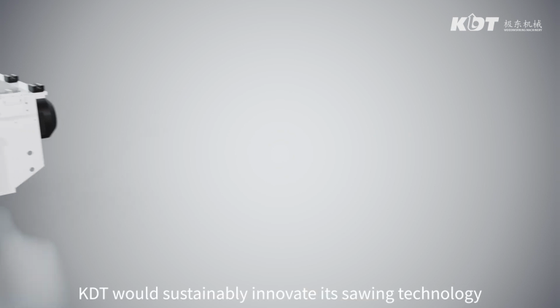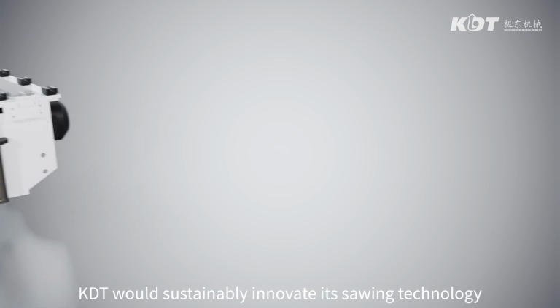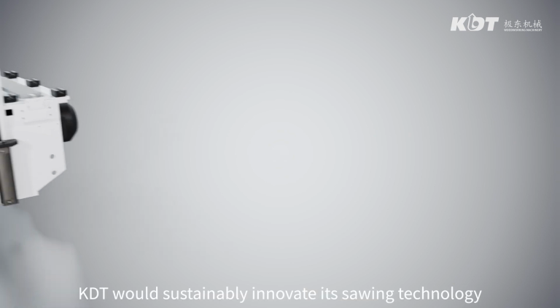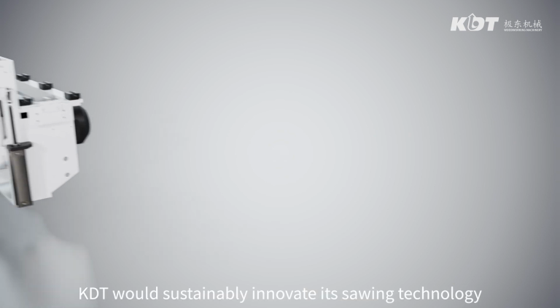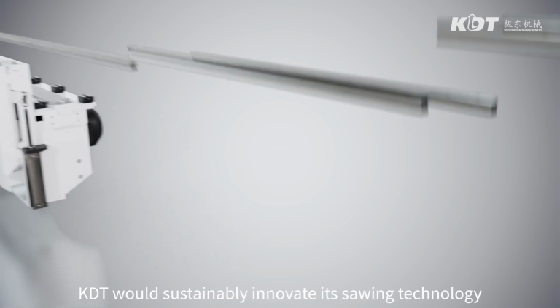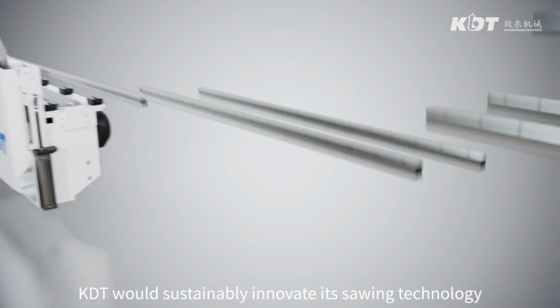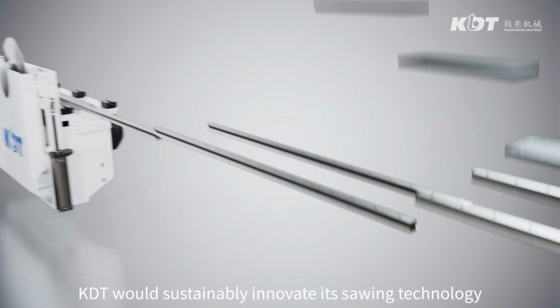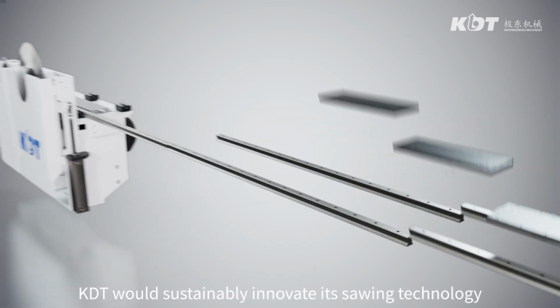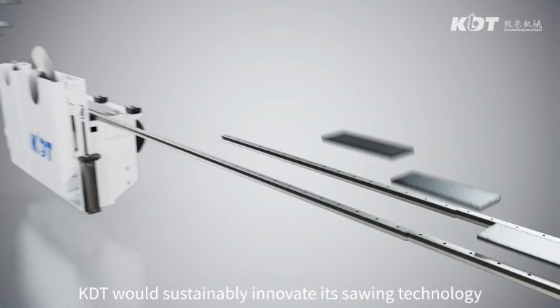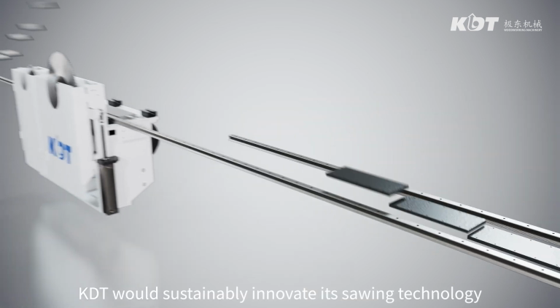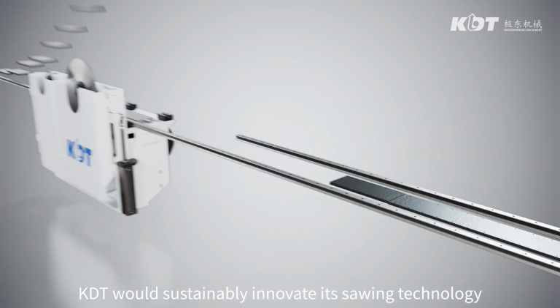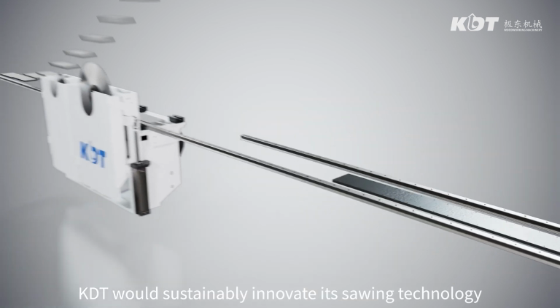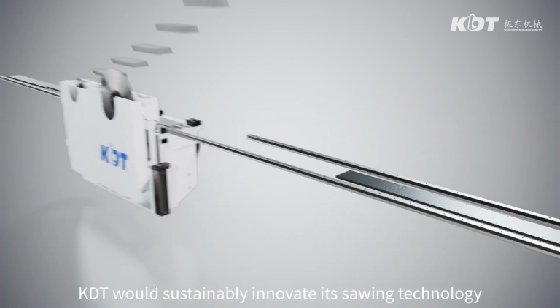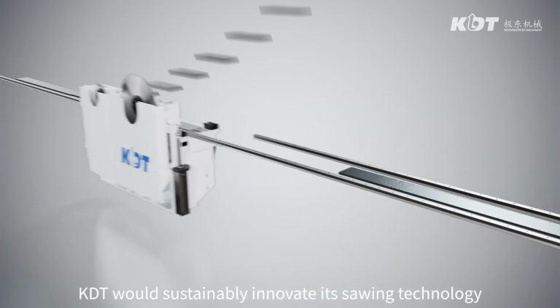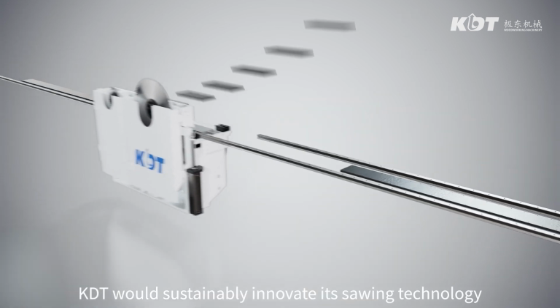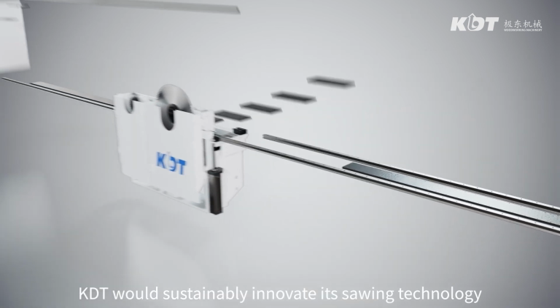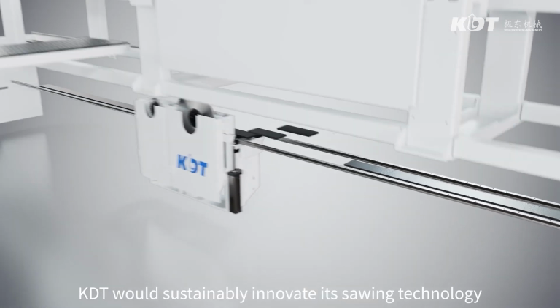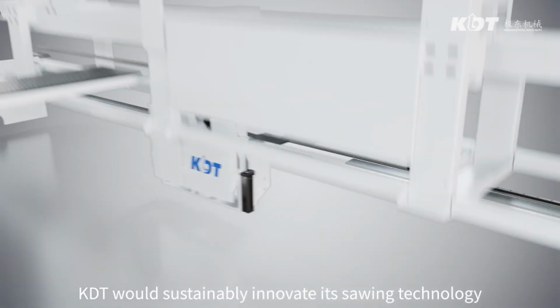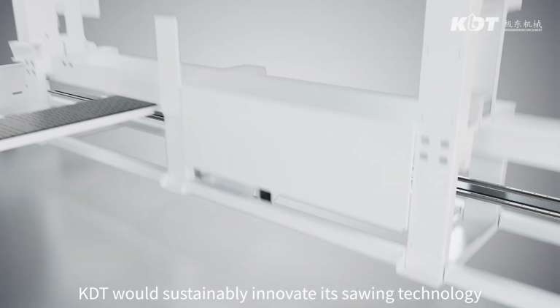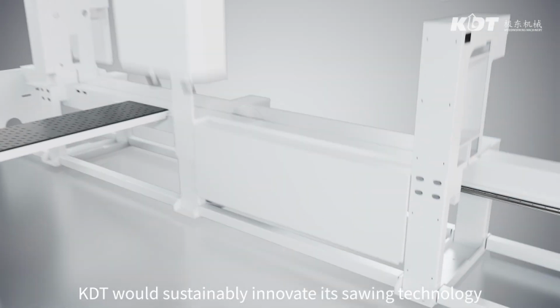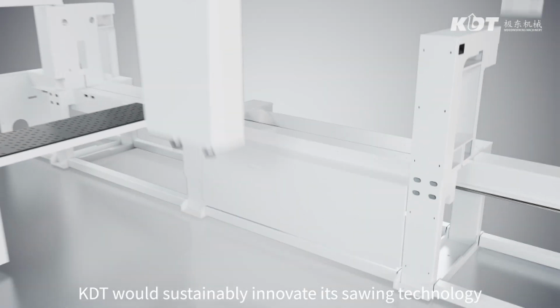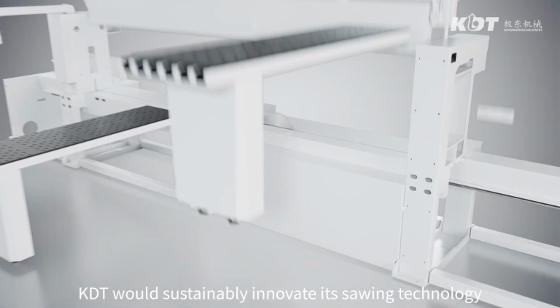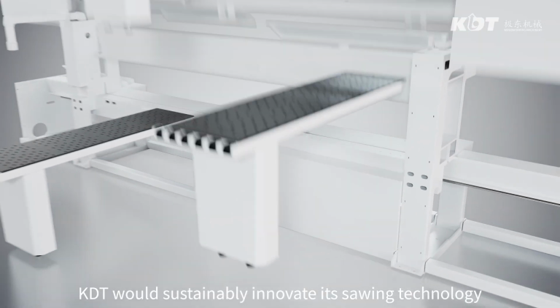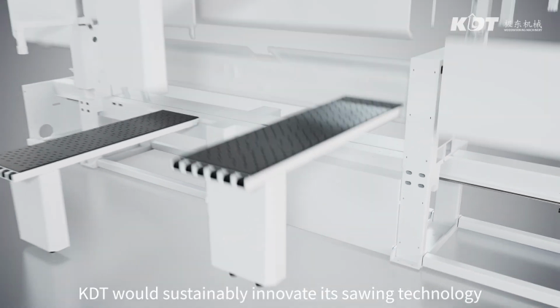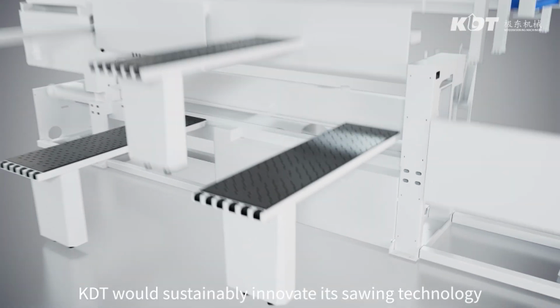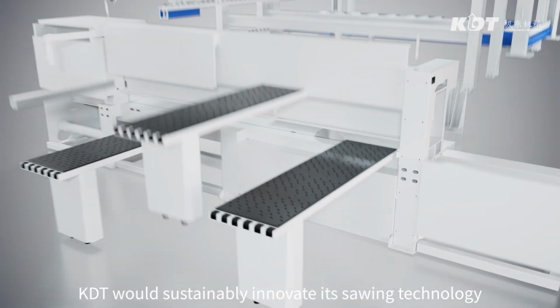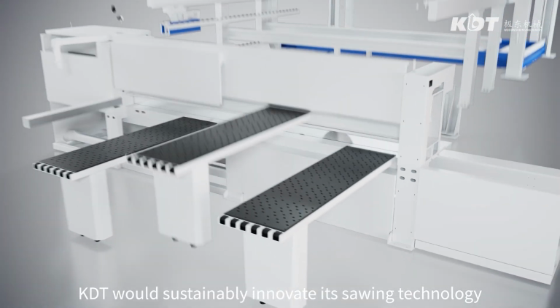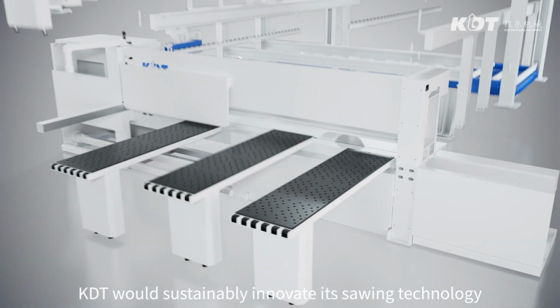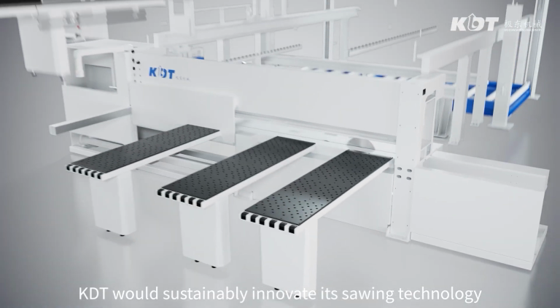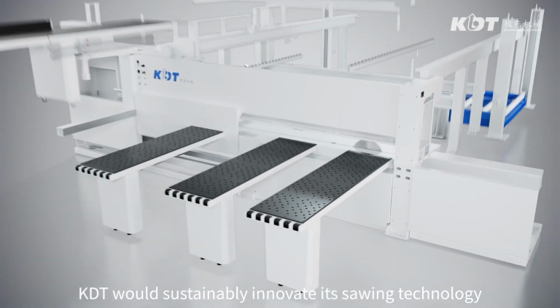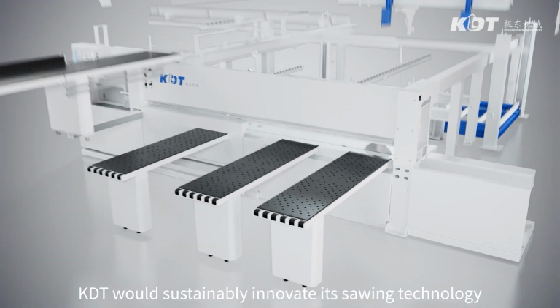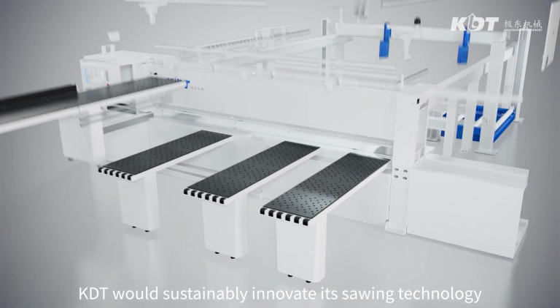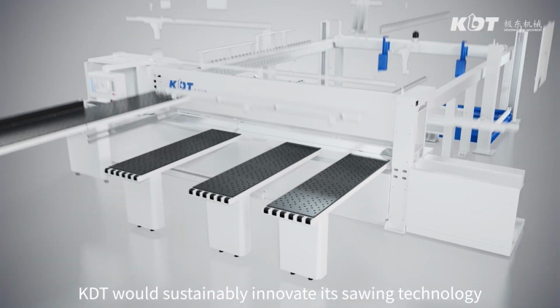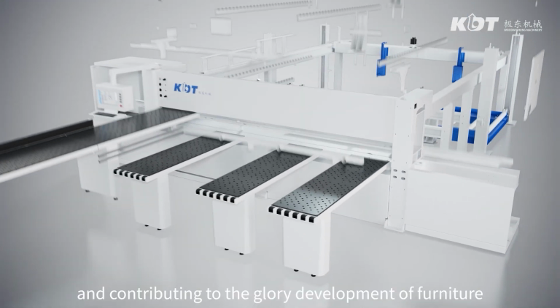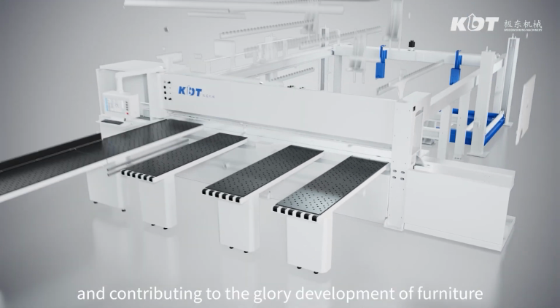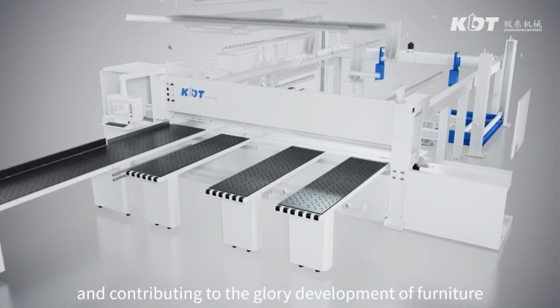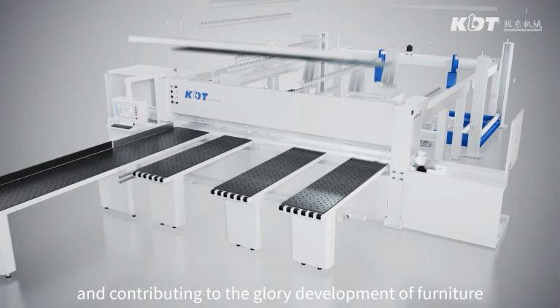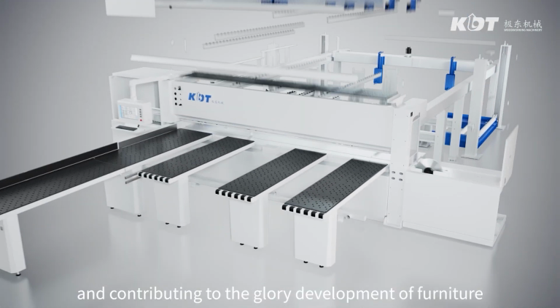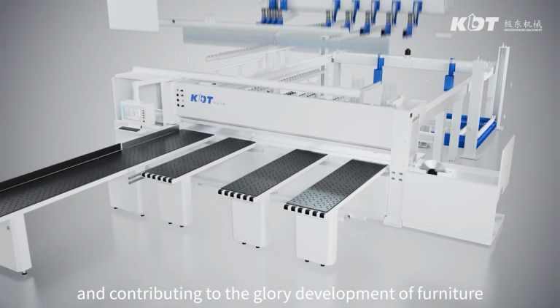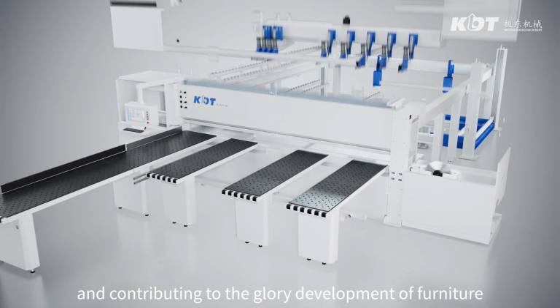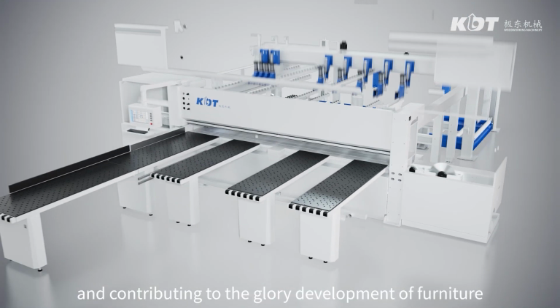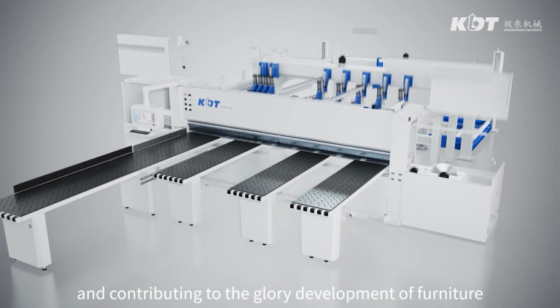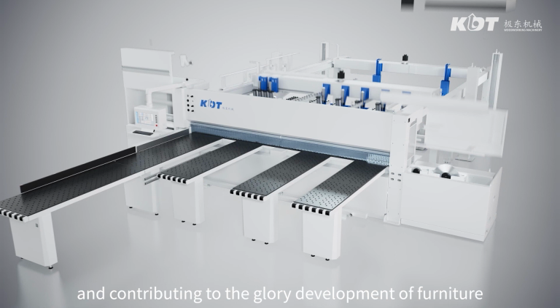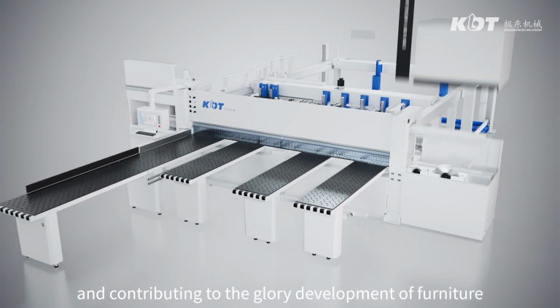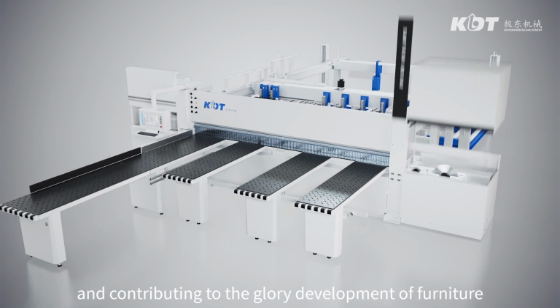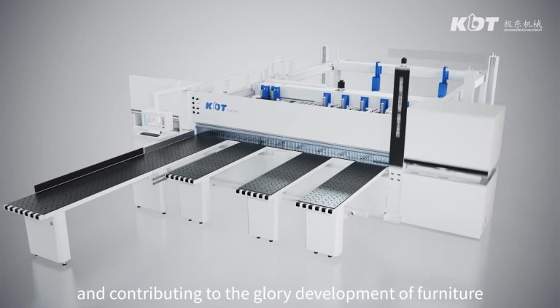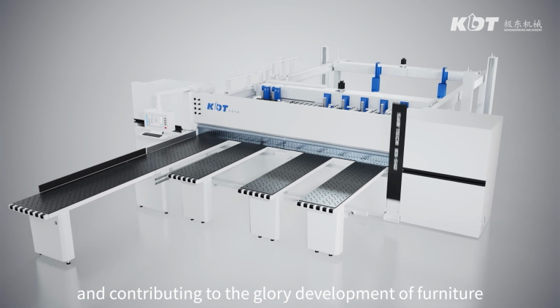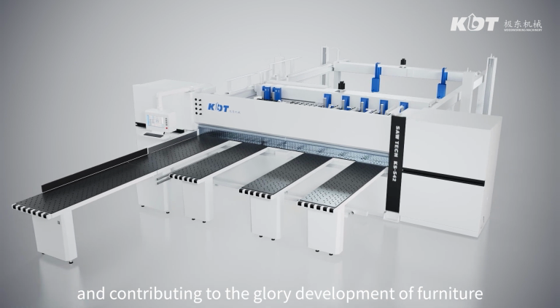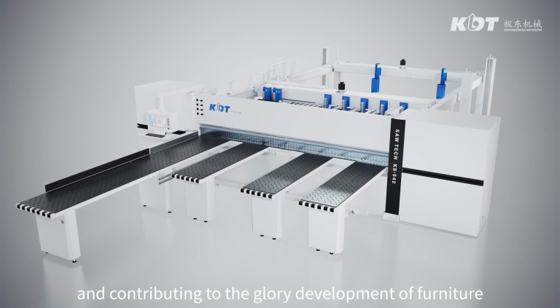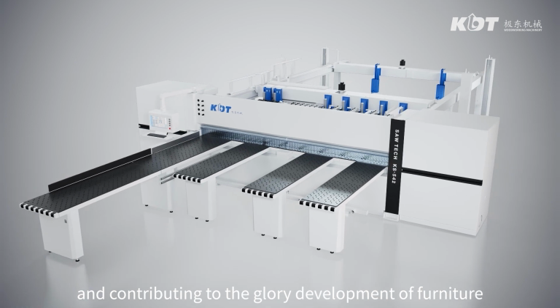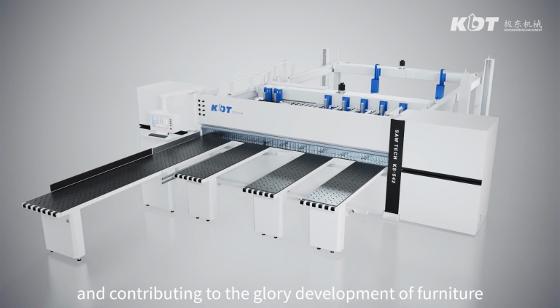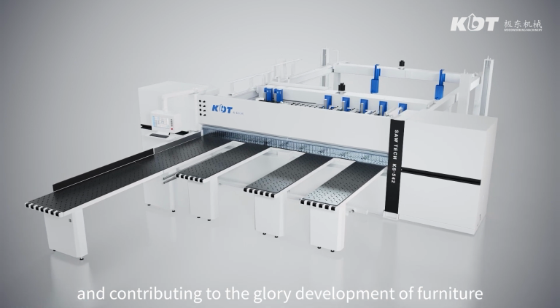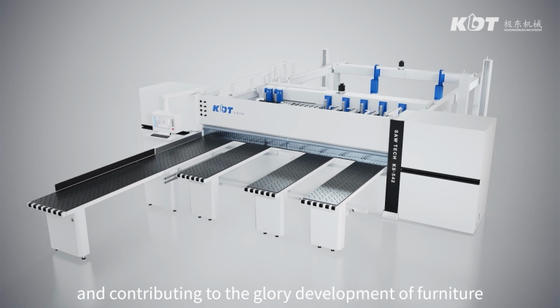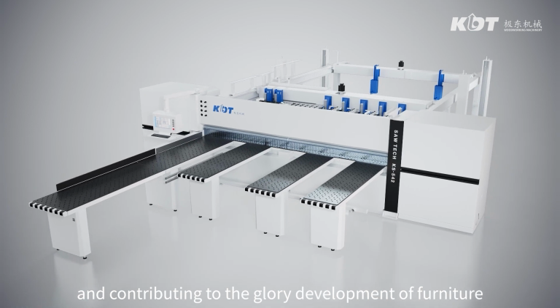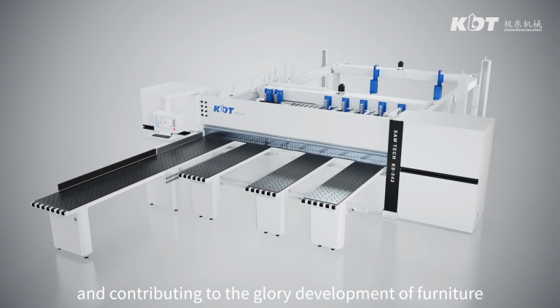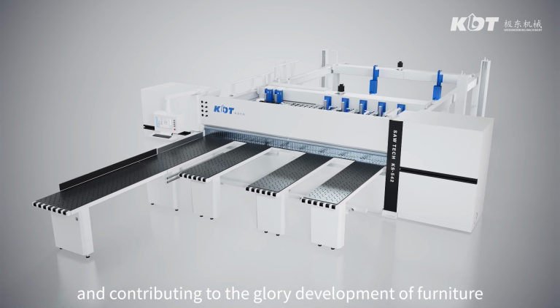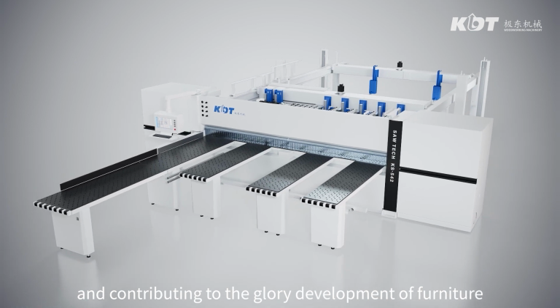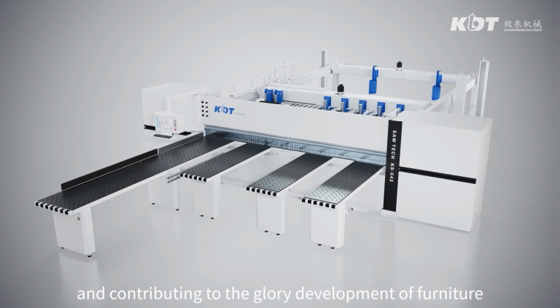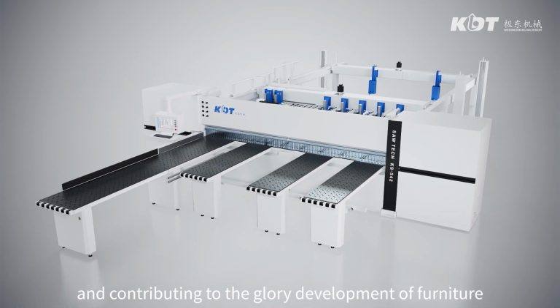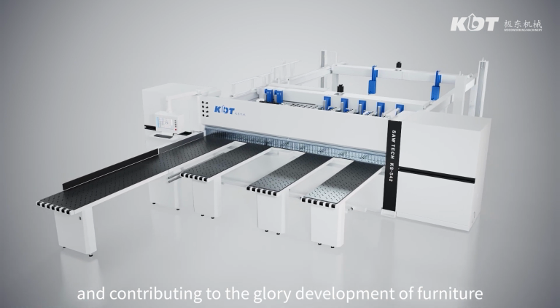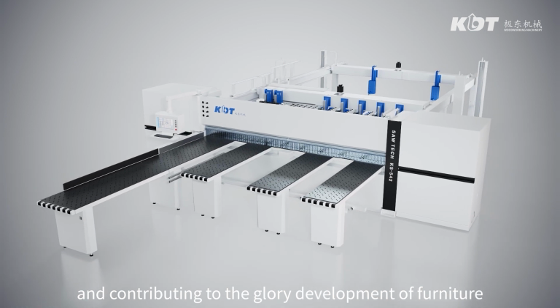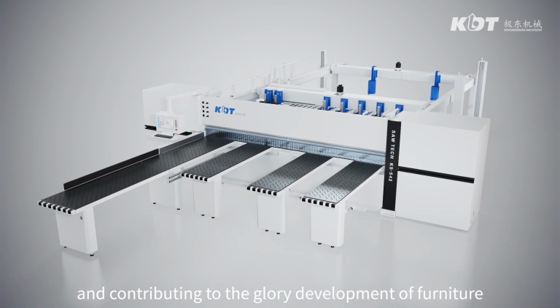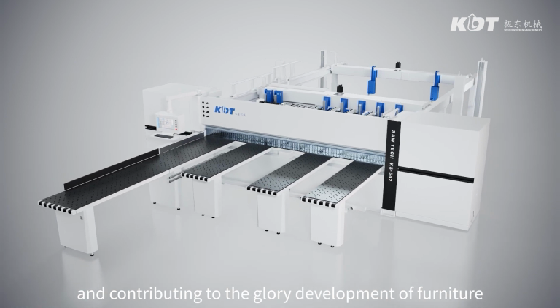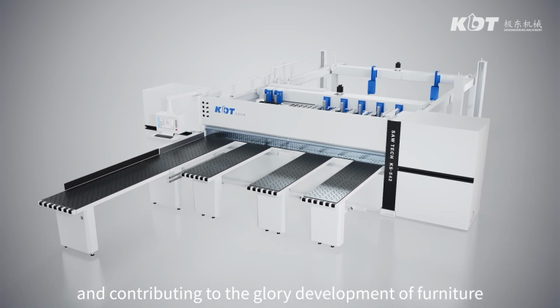KDT will sustainably innovate its sawing technology, contributing to the continued development of the furniture industry.